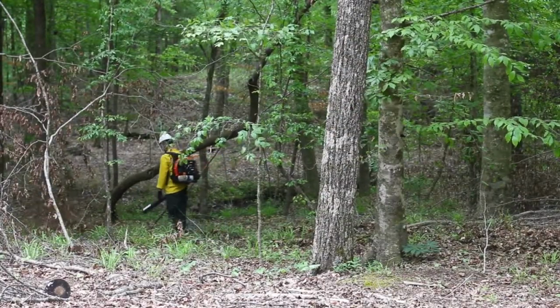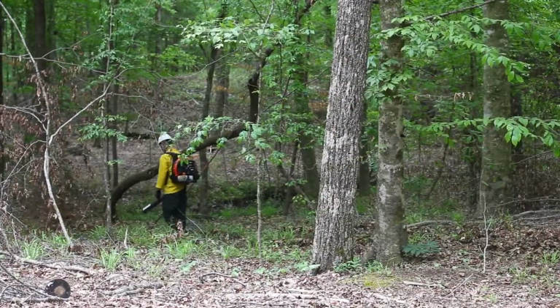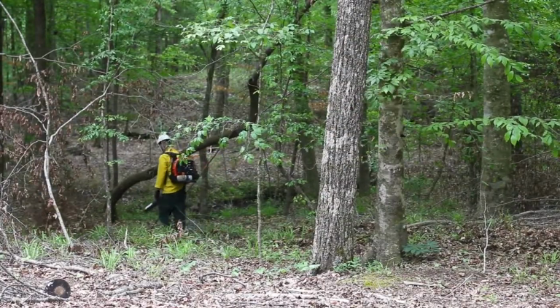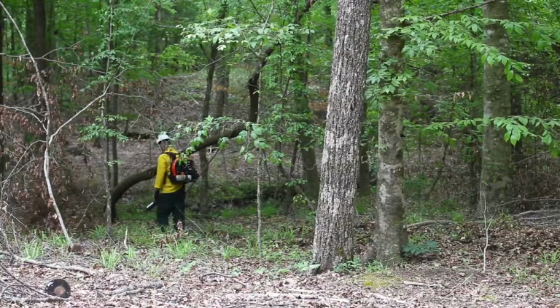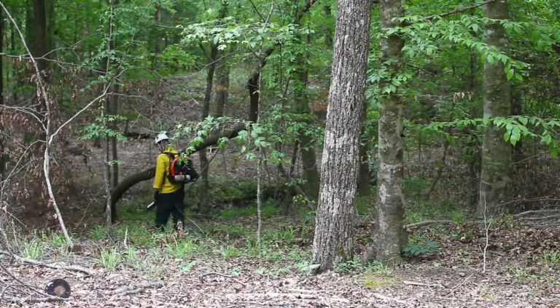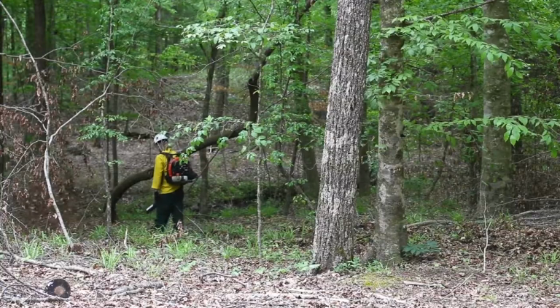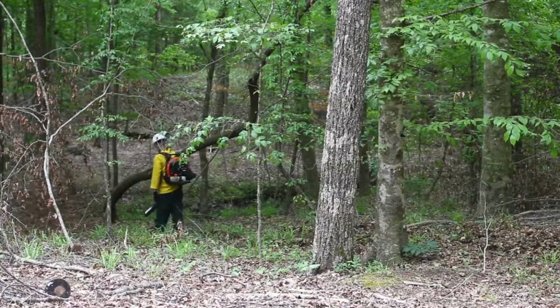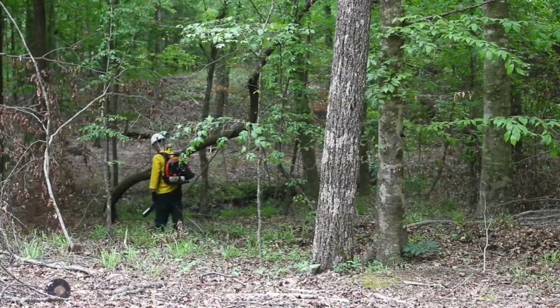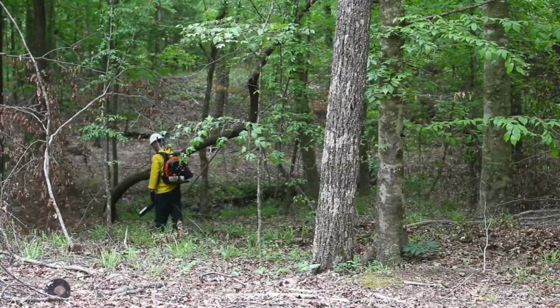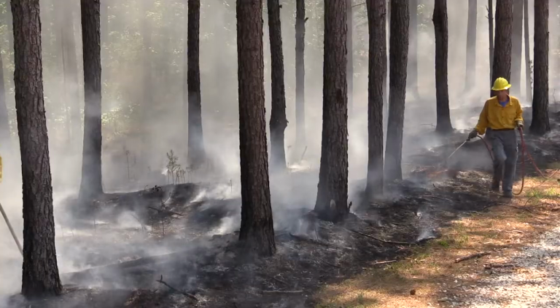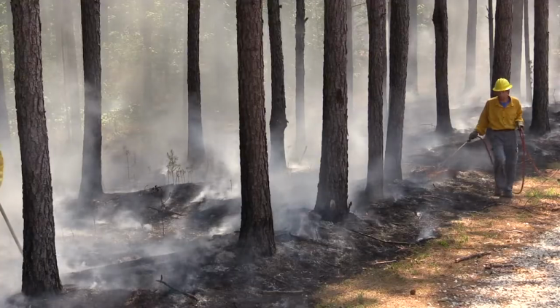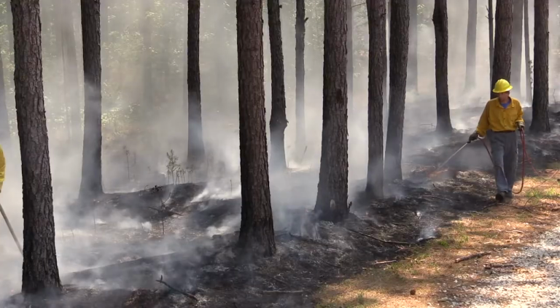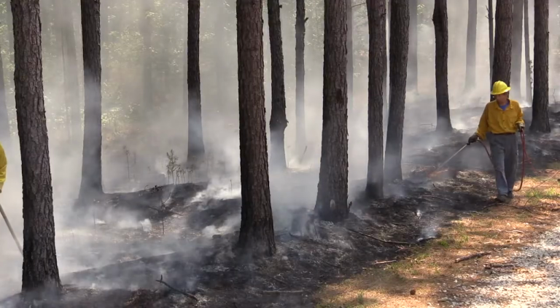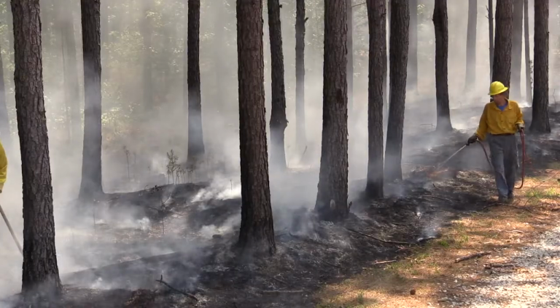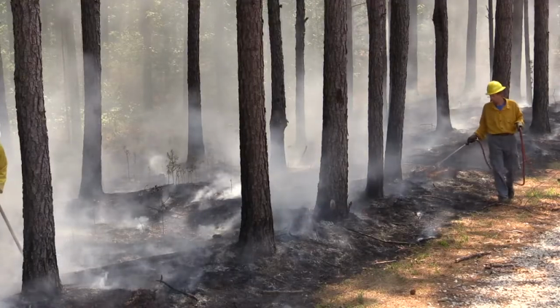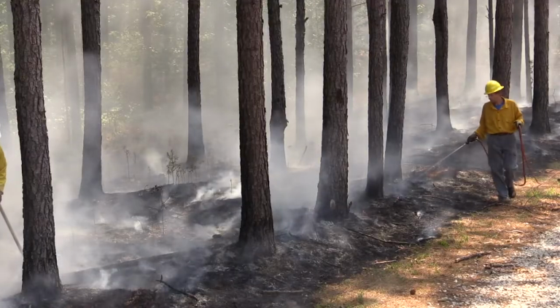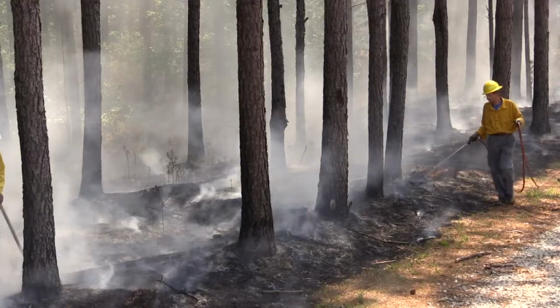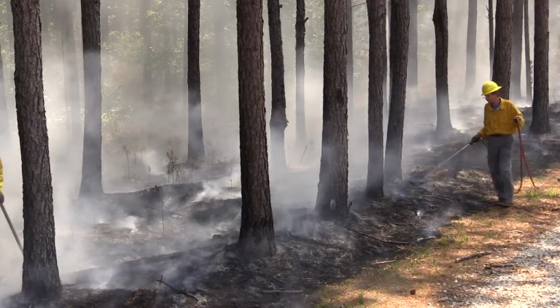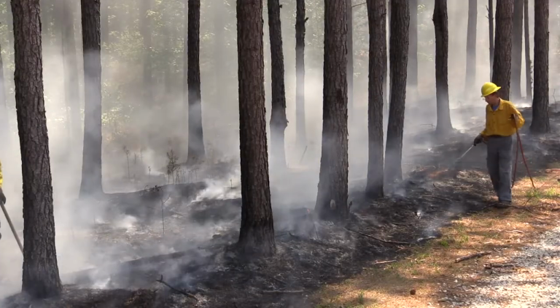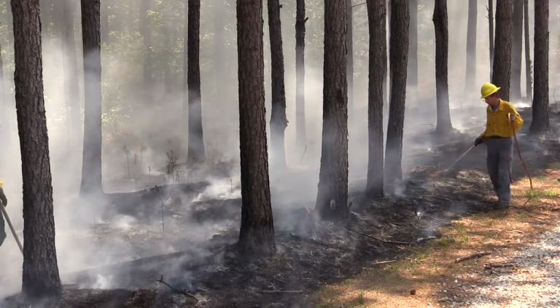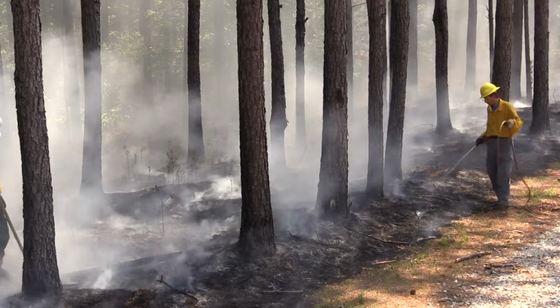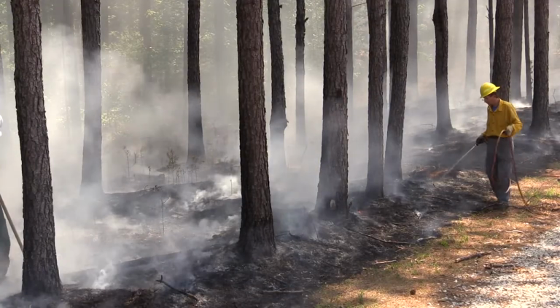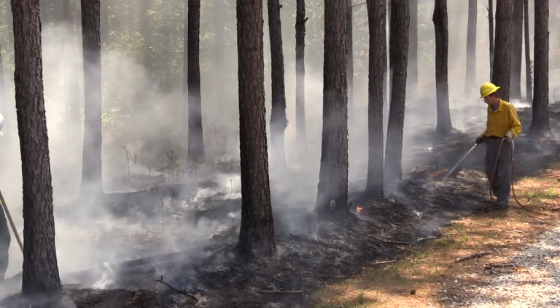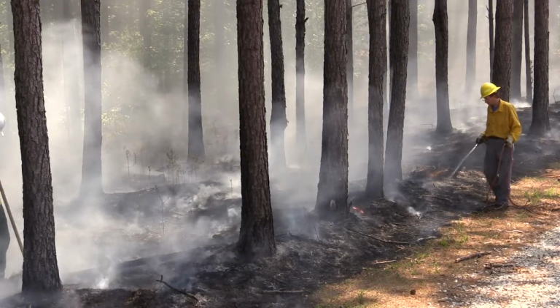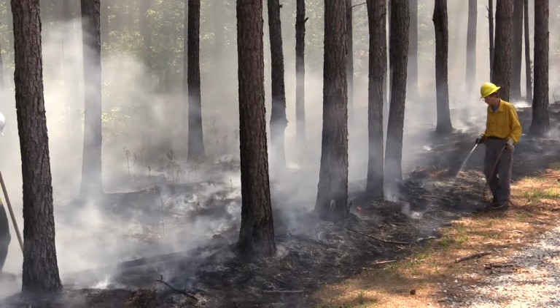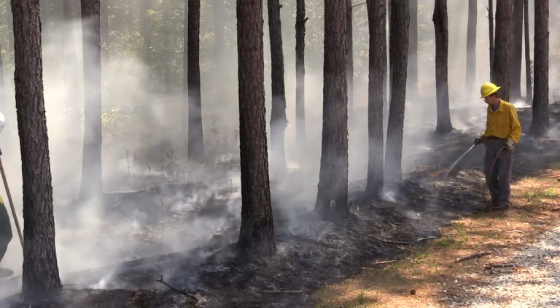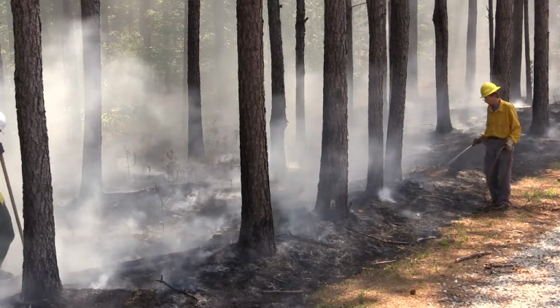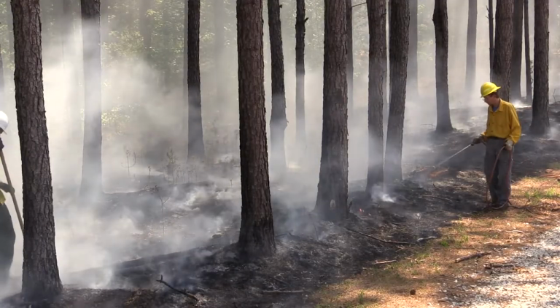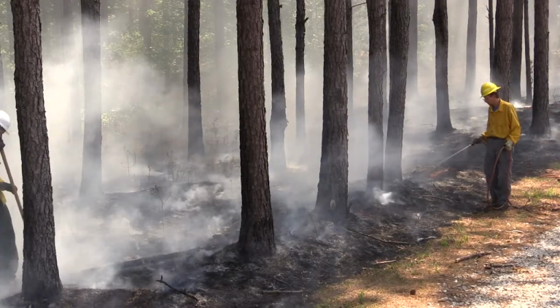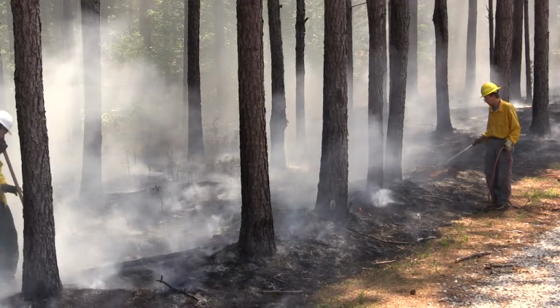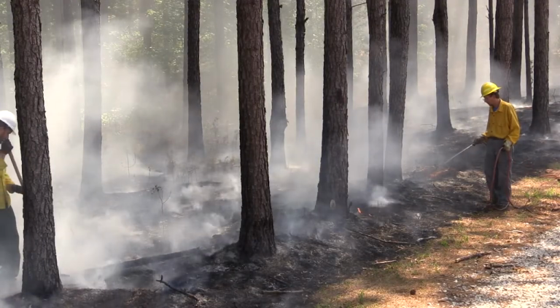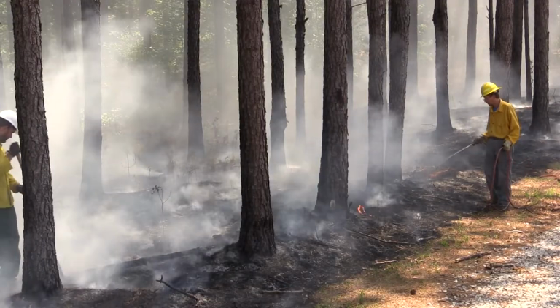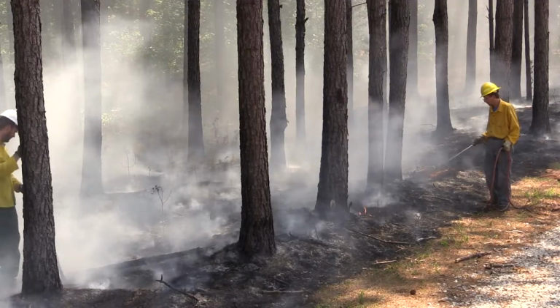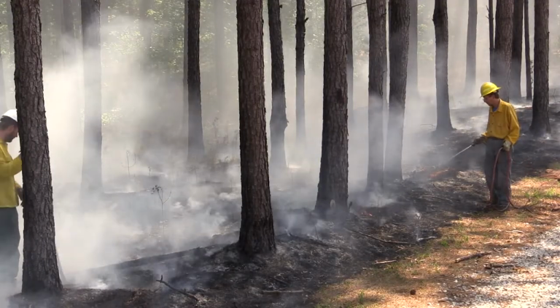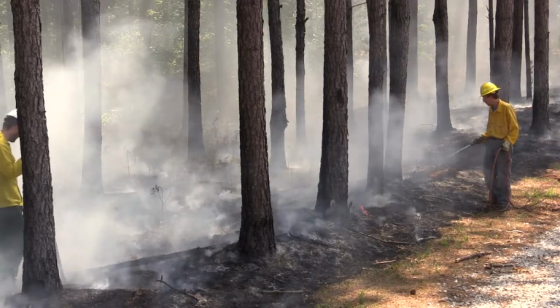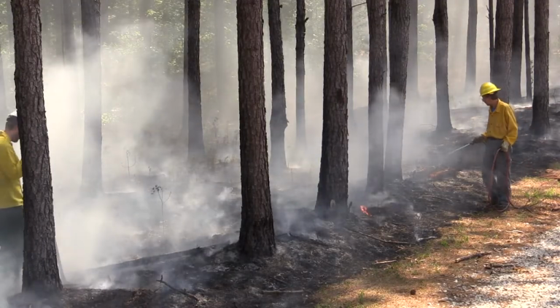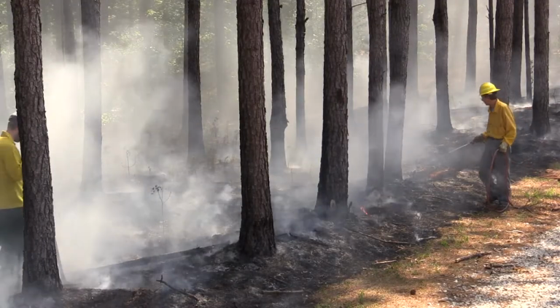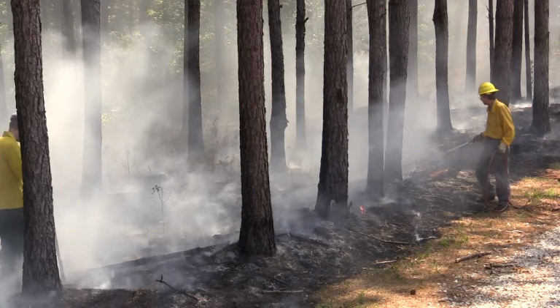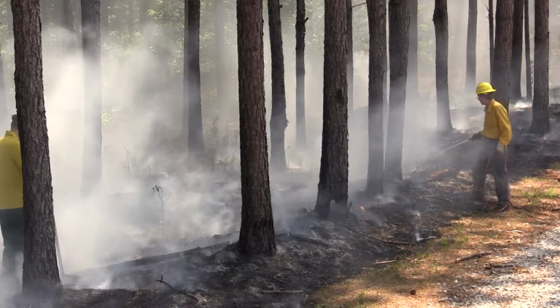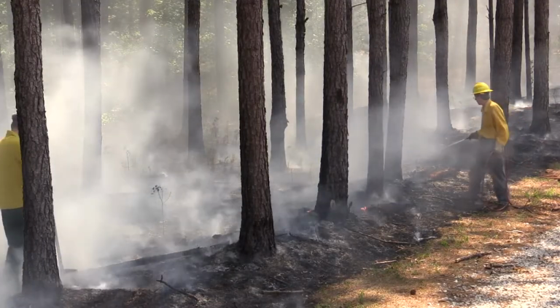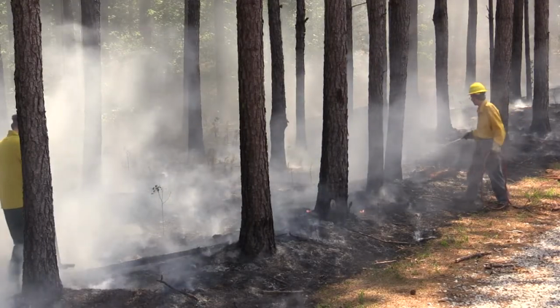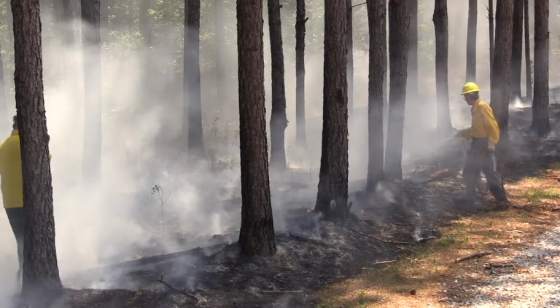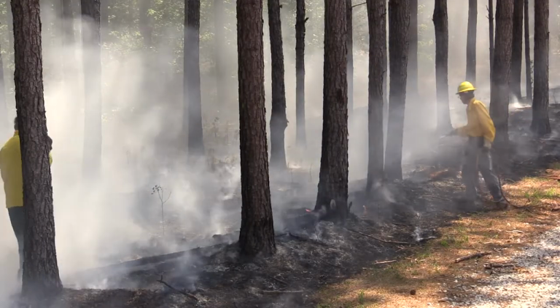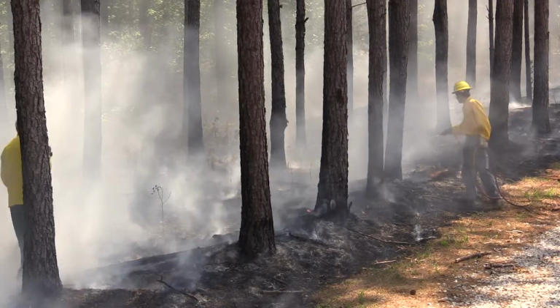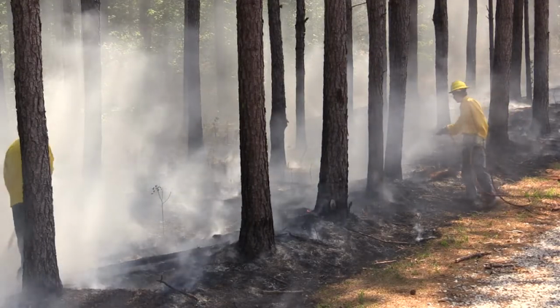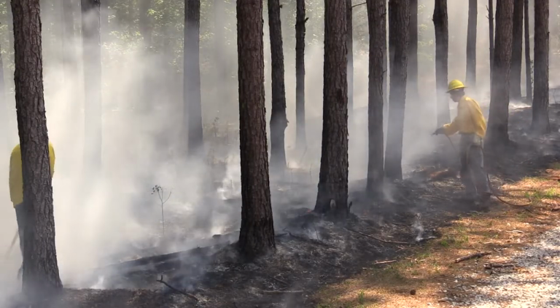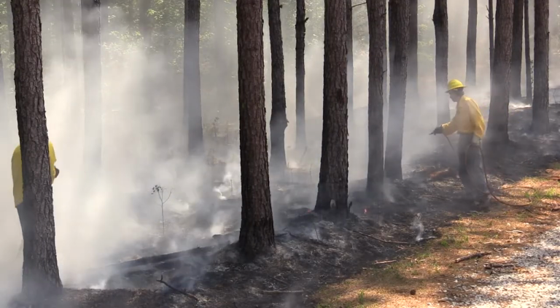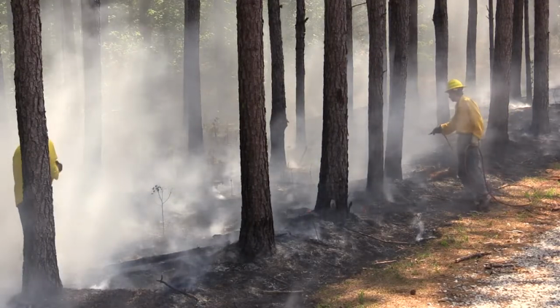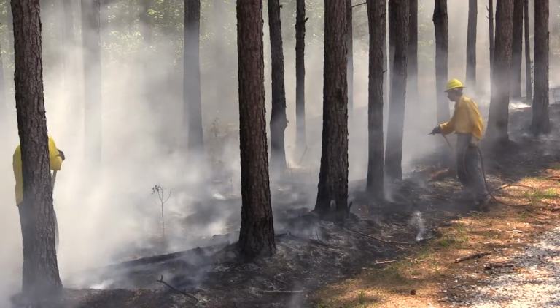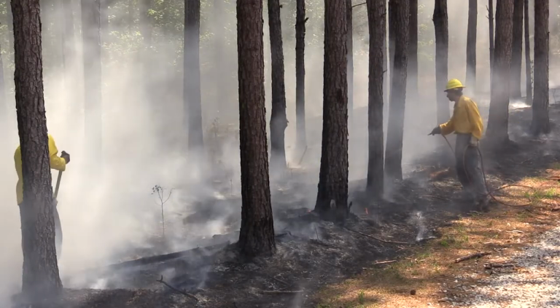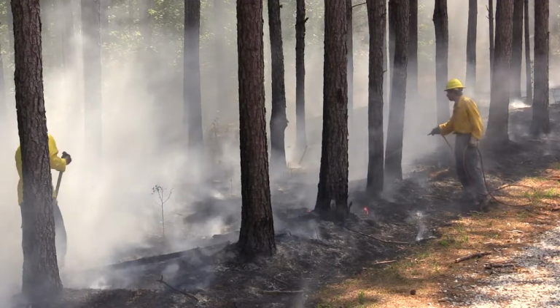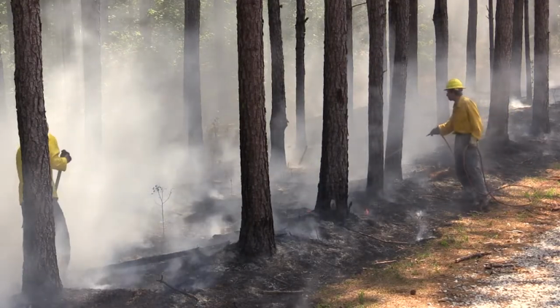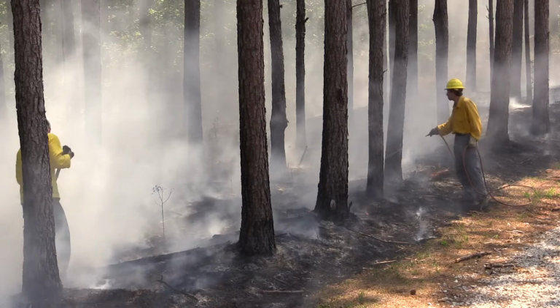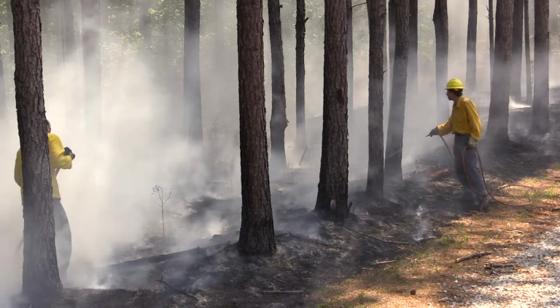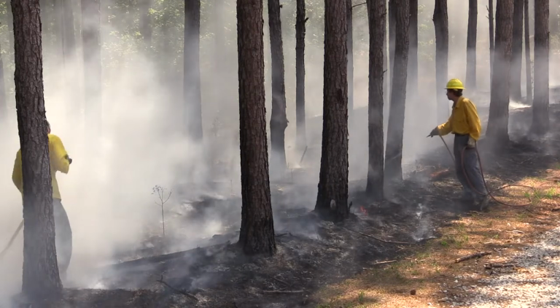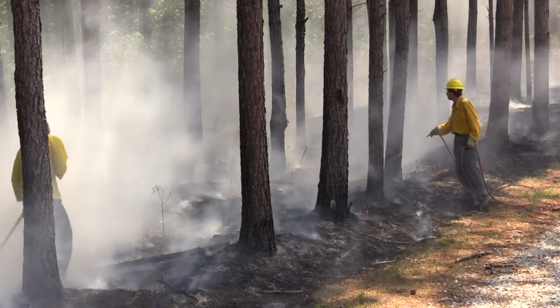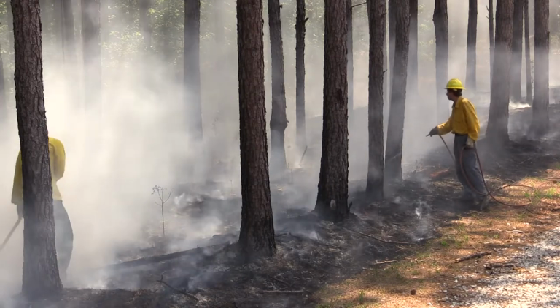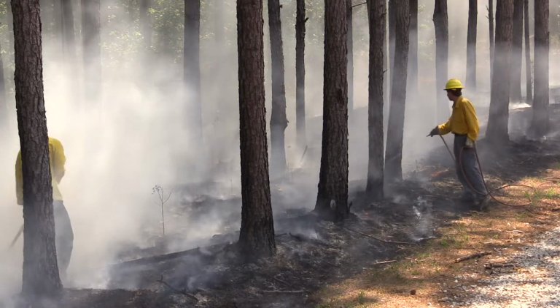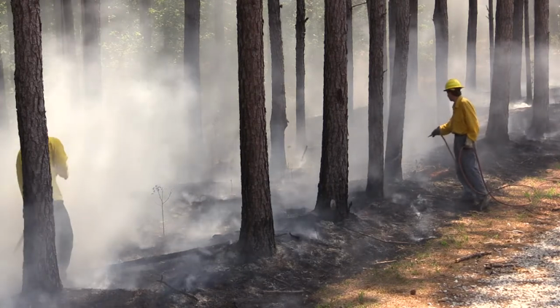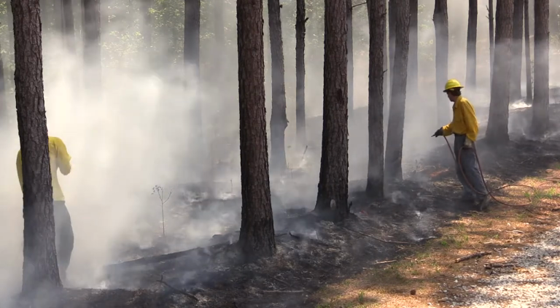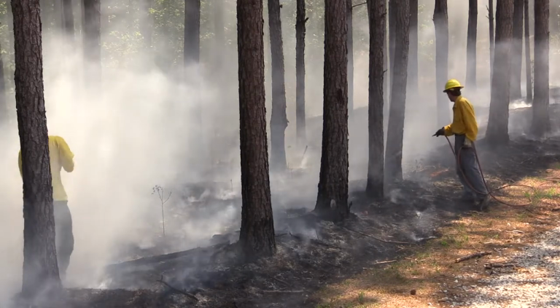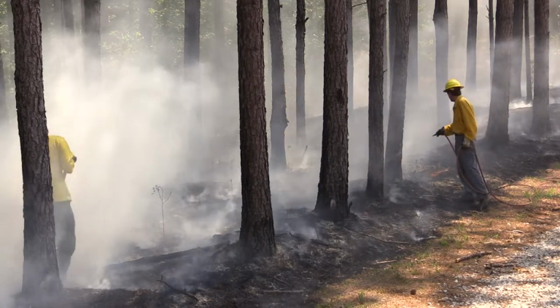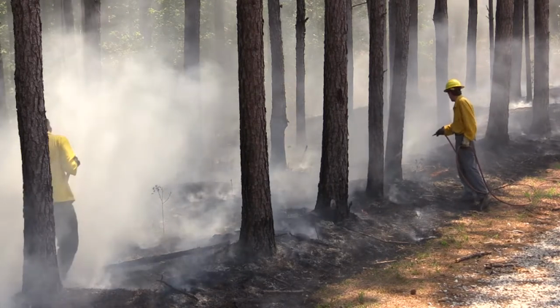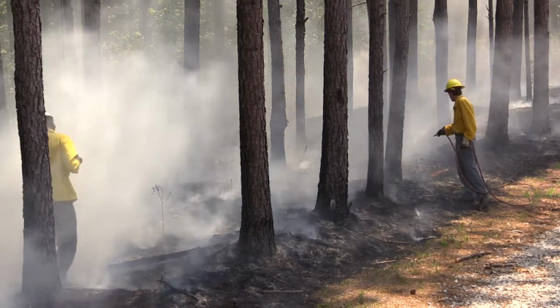If your goal is to minimize disturbing the soil, a mowed or wetline can prevent the fire from jumping out of the control area.